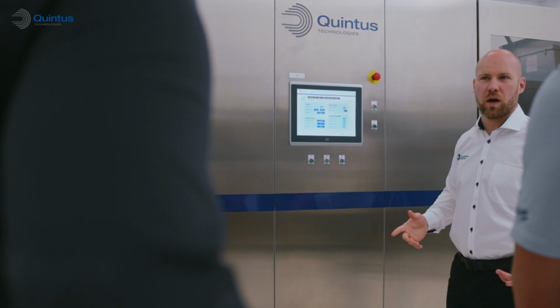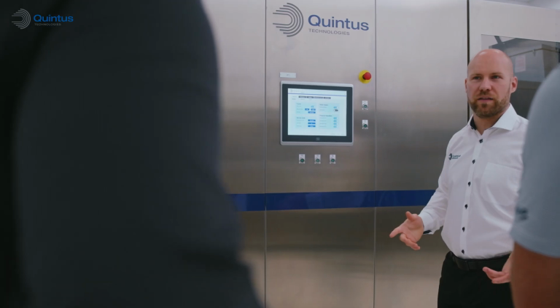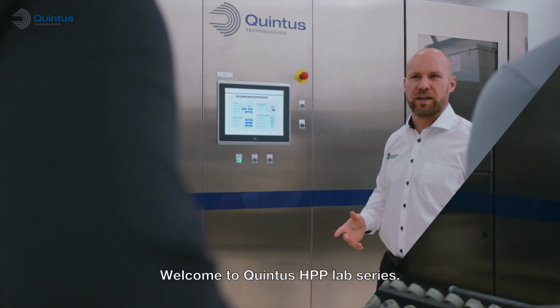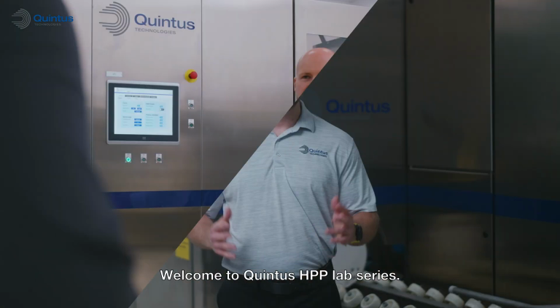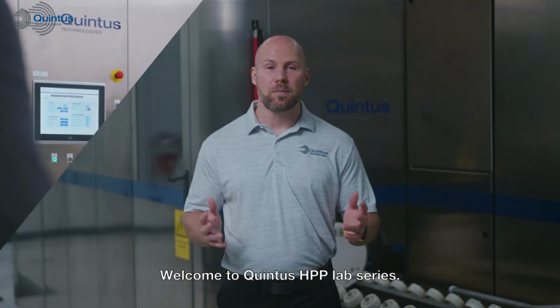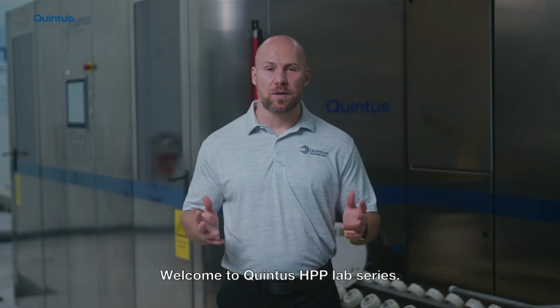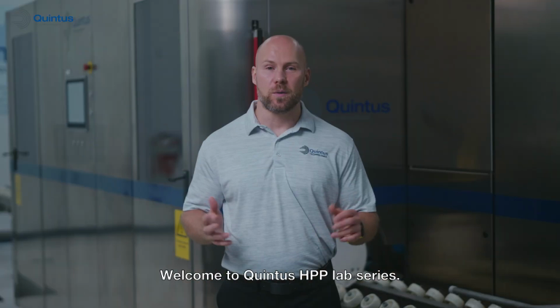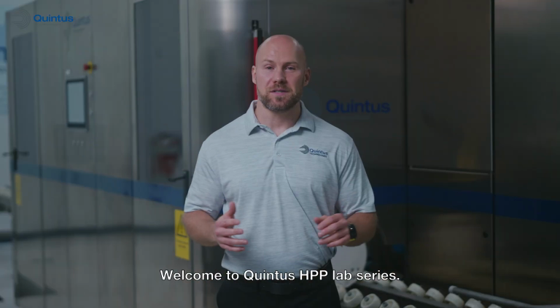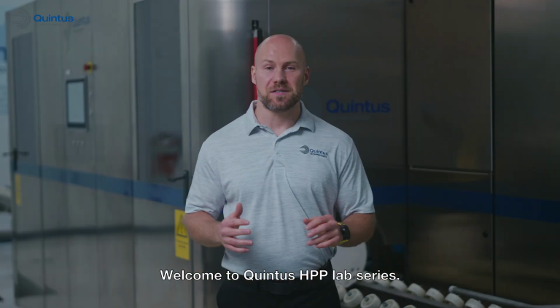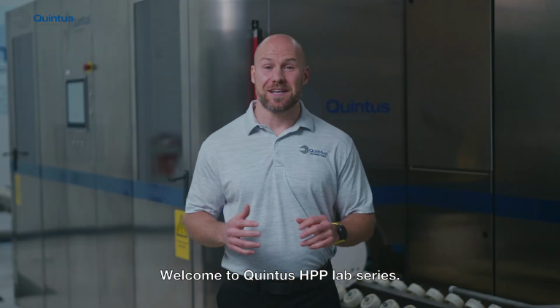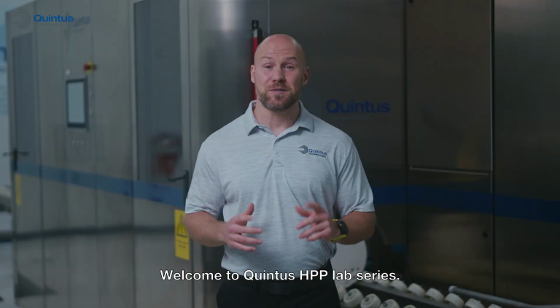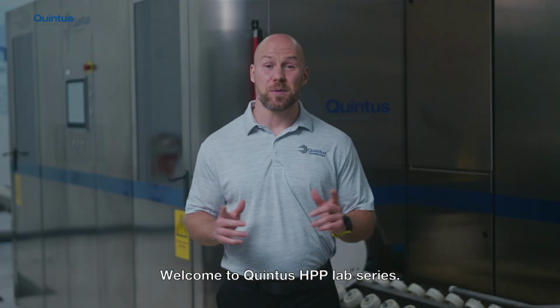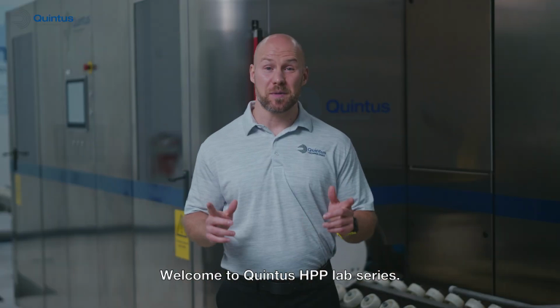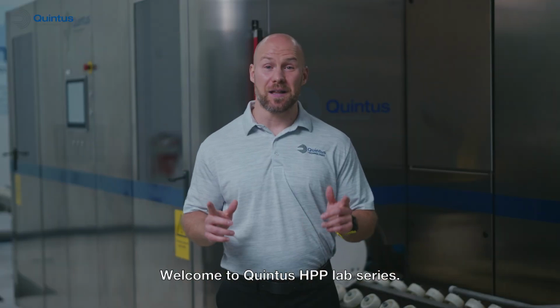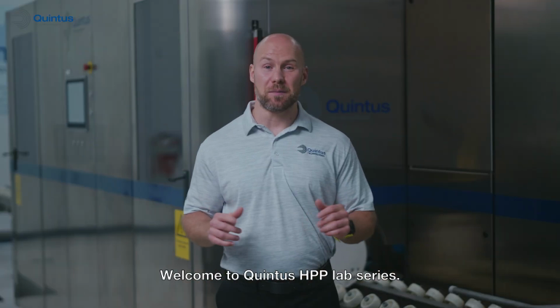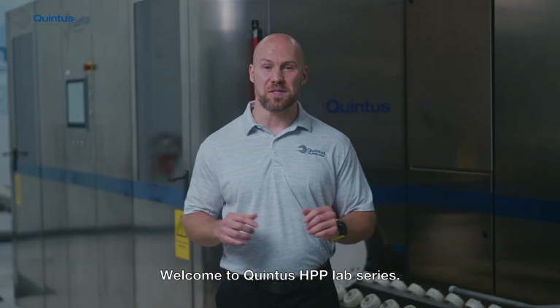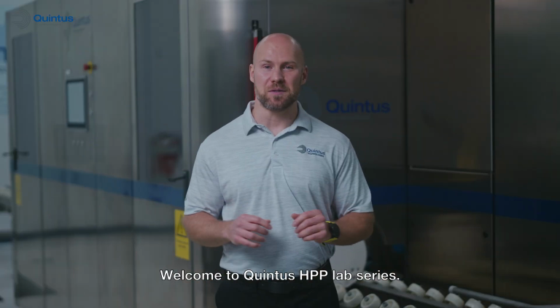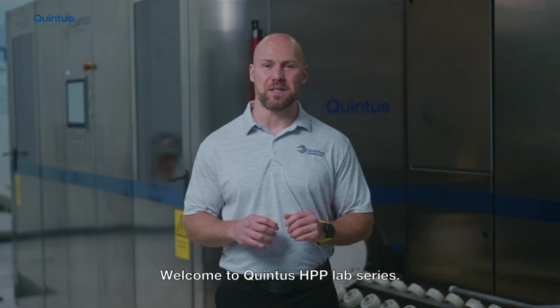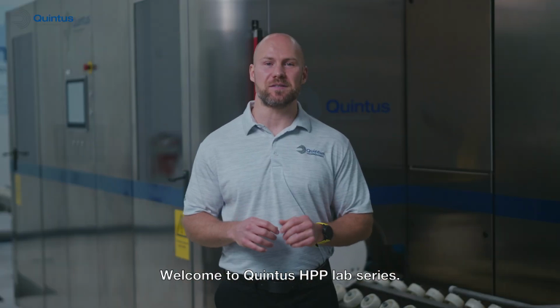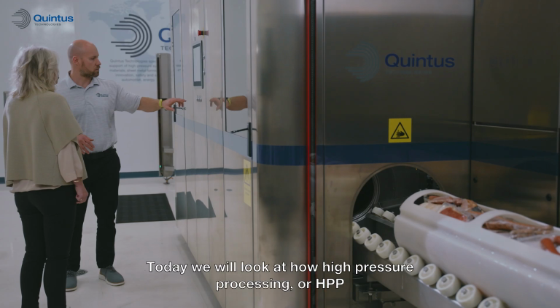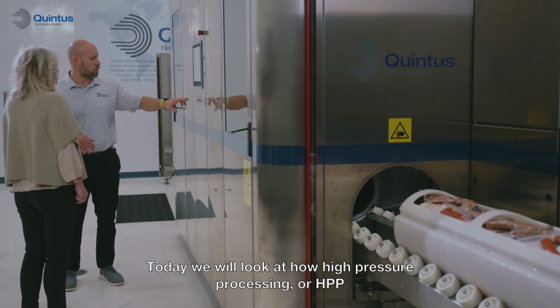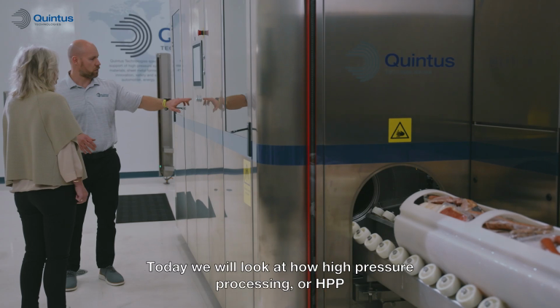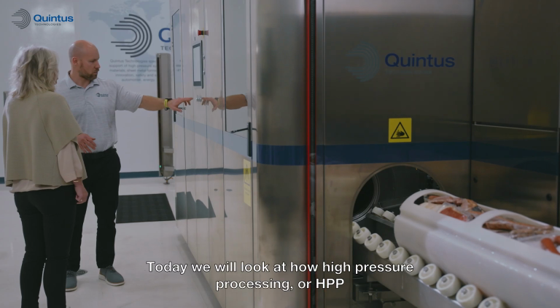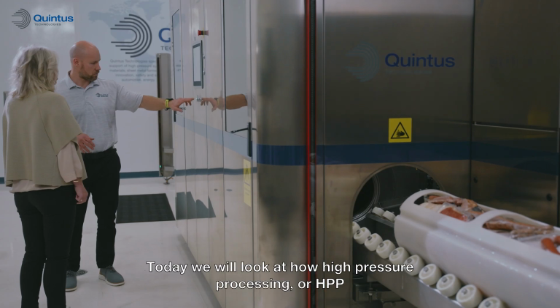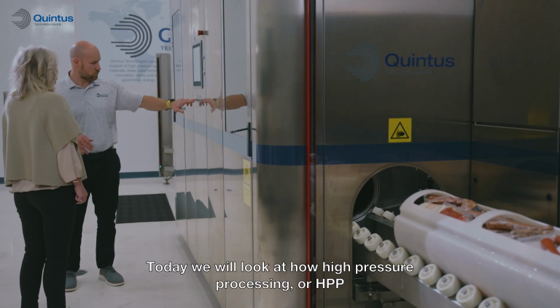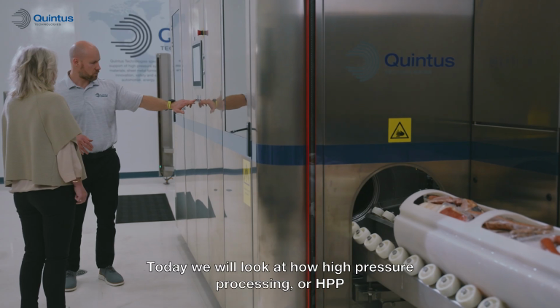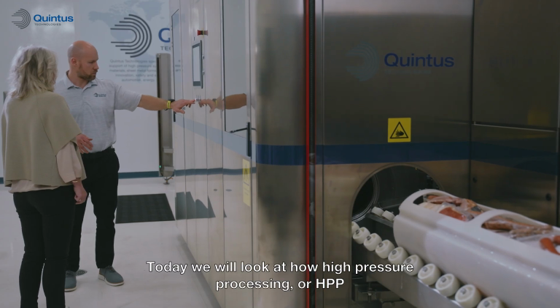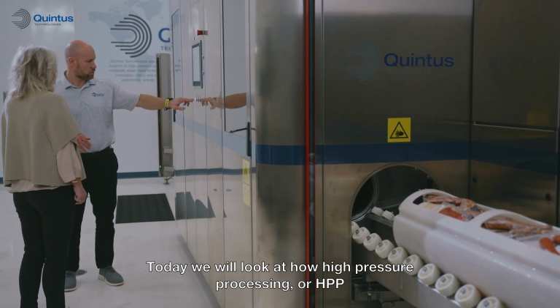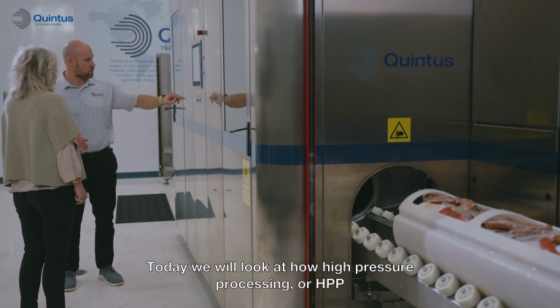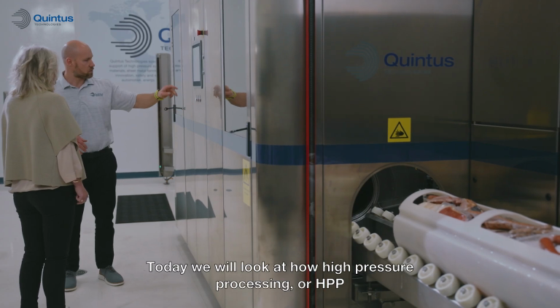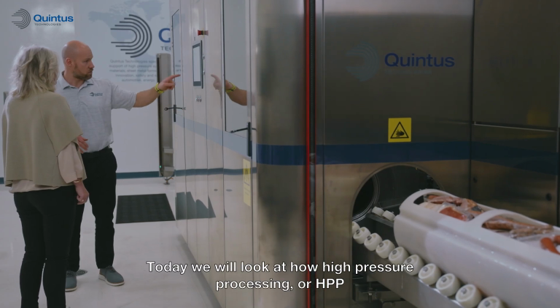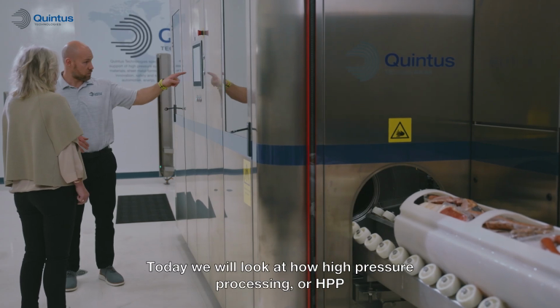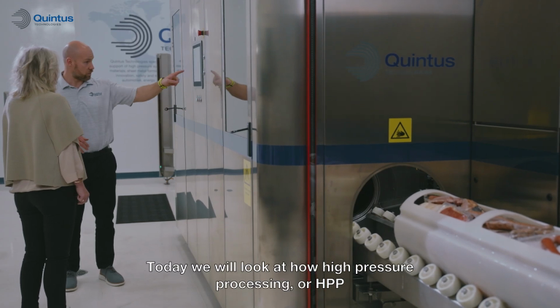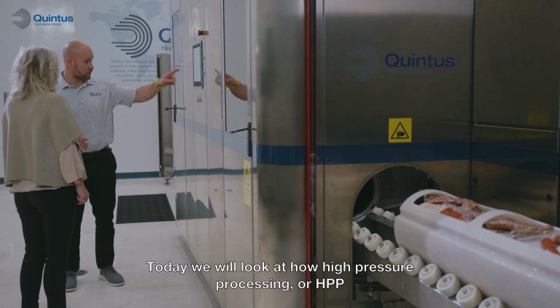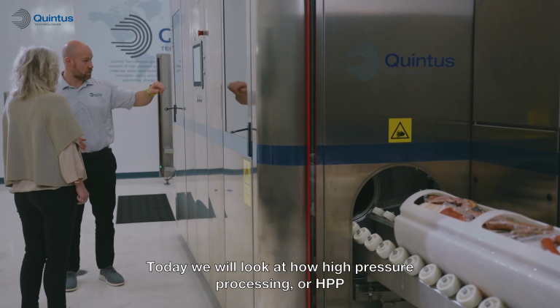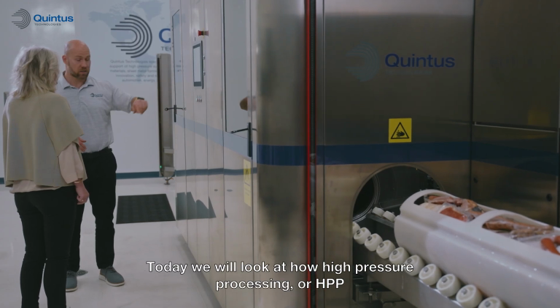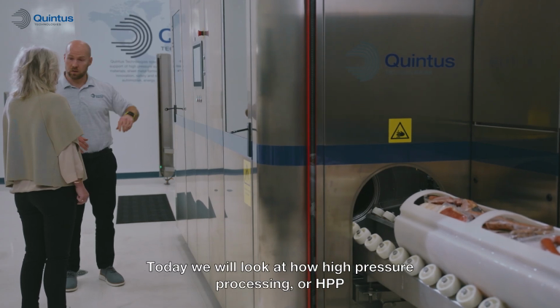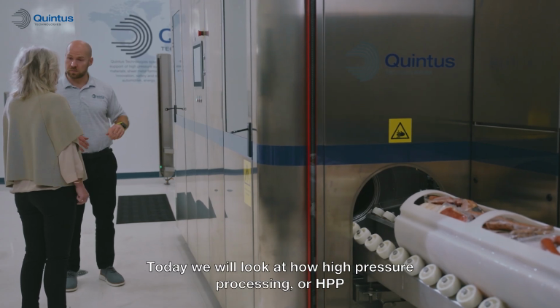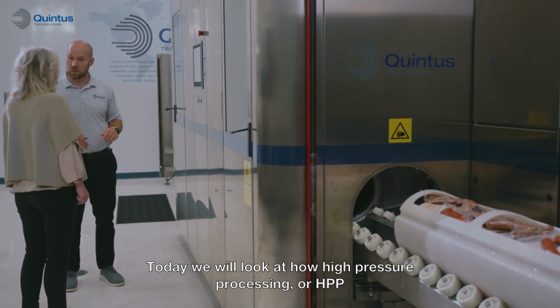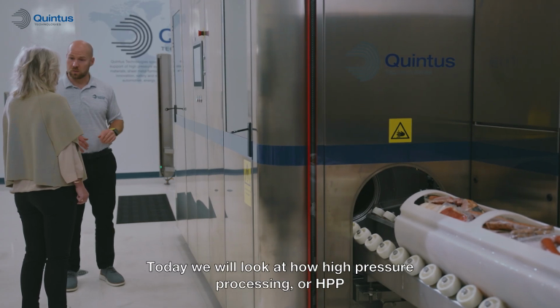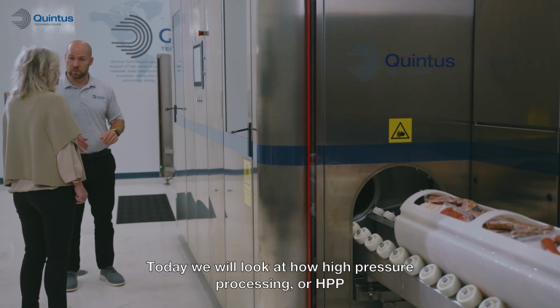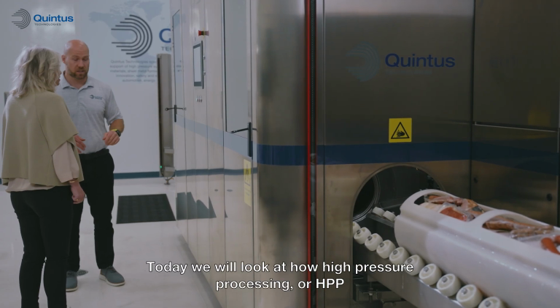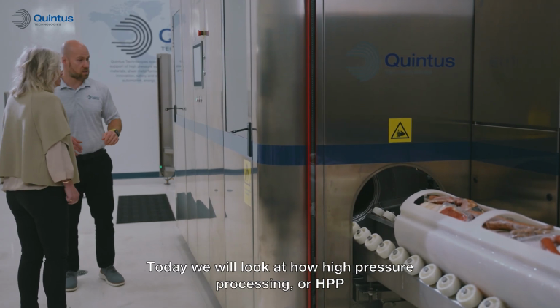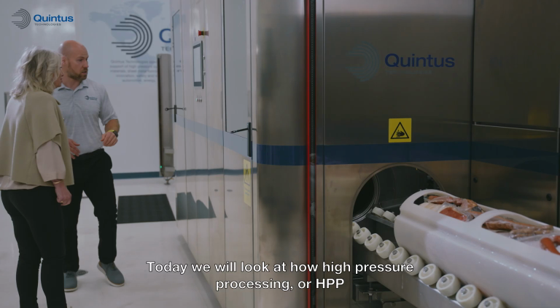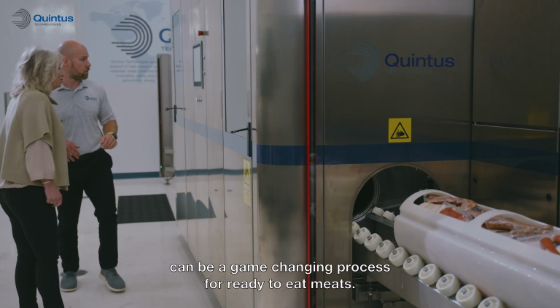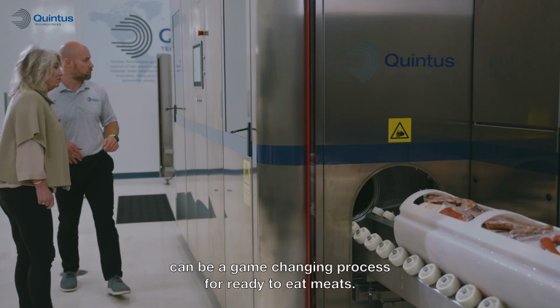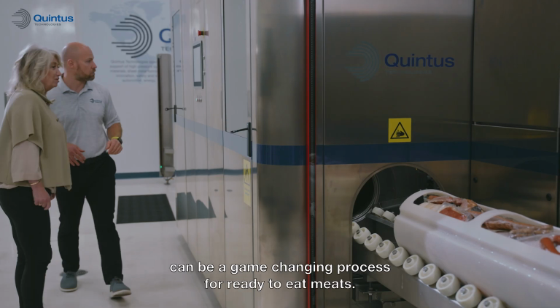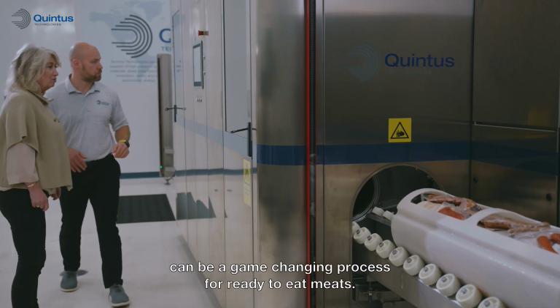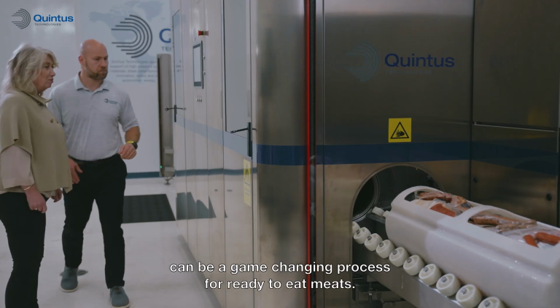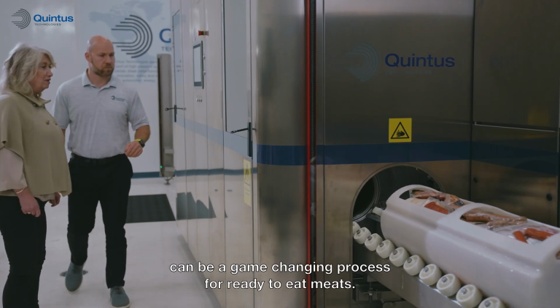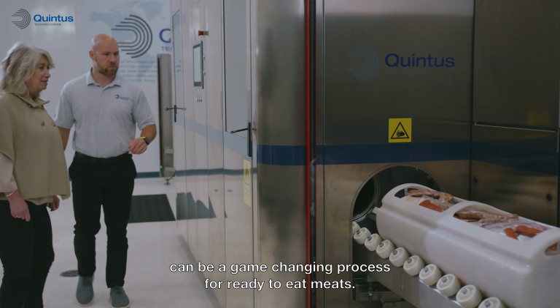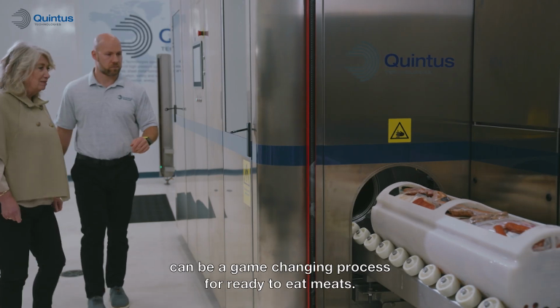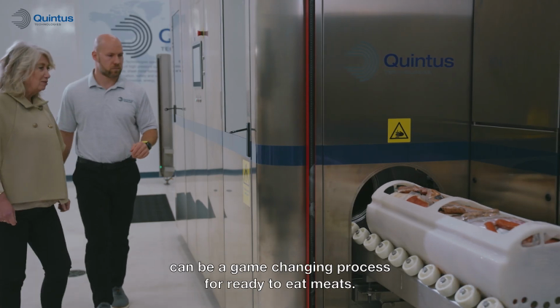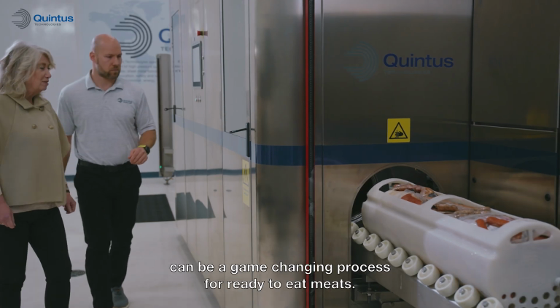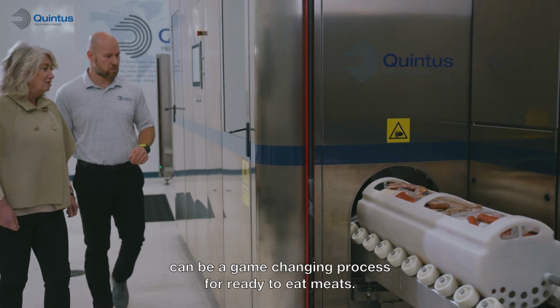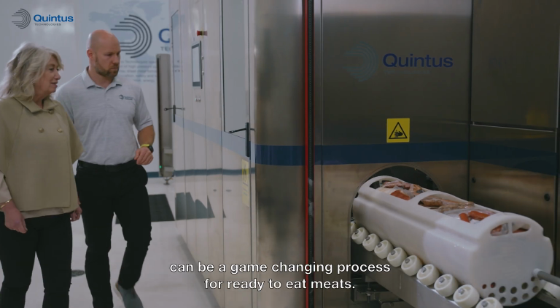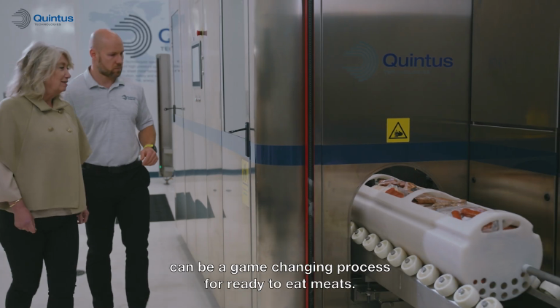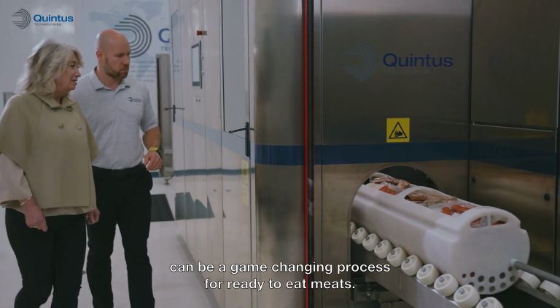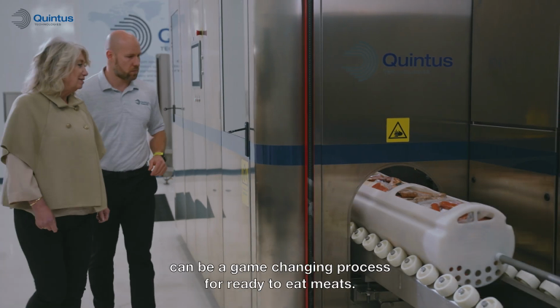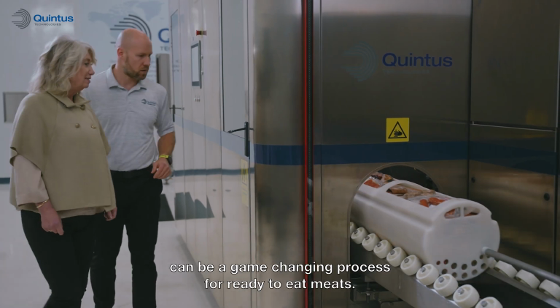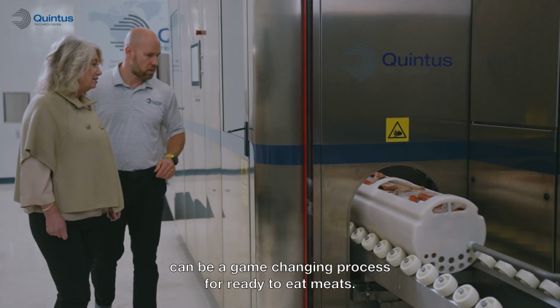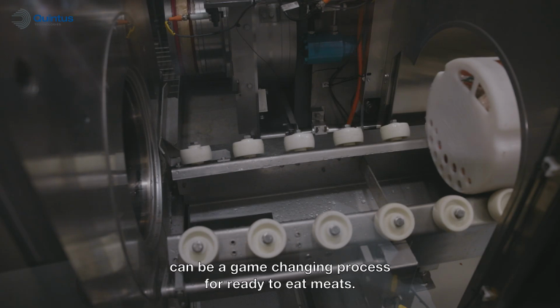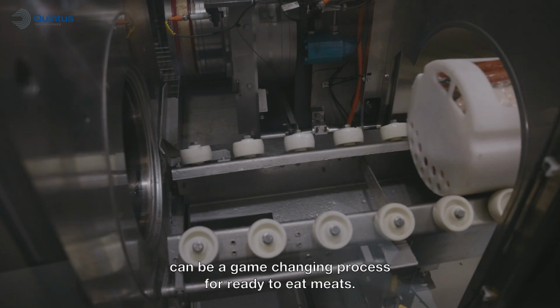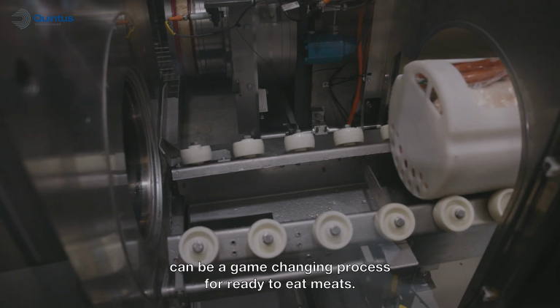Welcome to Quintus HPP lab series. Today we will look at how high pressure processing, or HPP, can be a game-changing process for ready-to-eat meats.